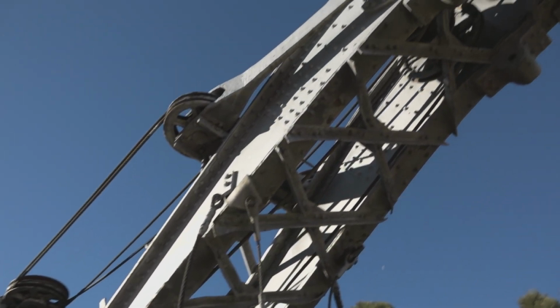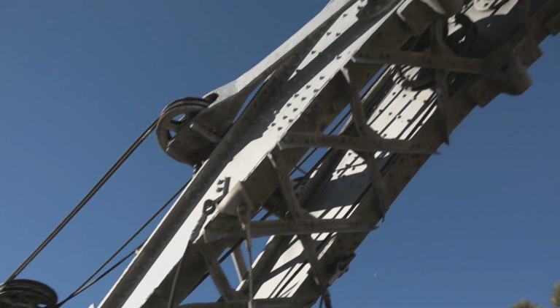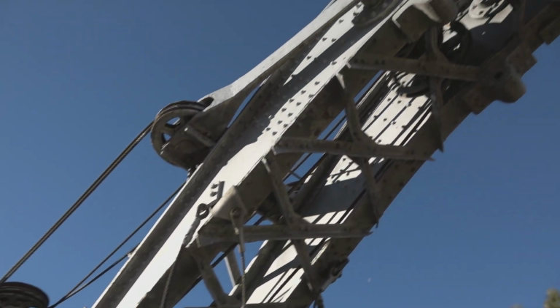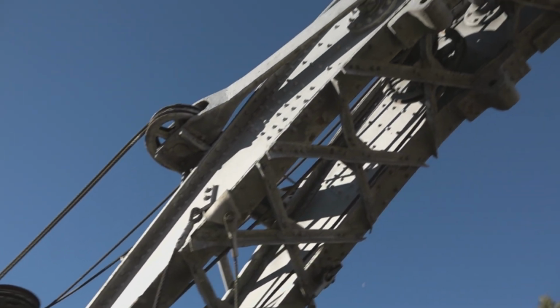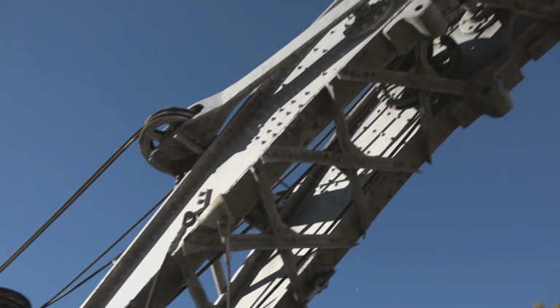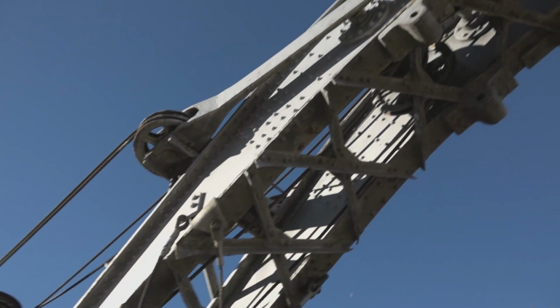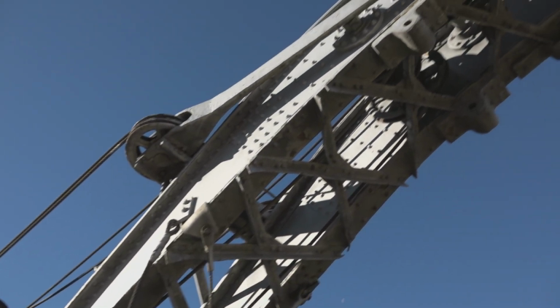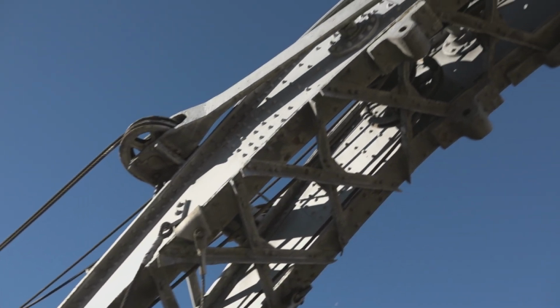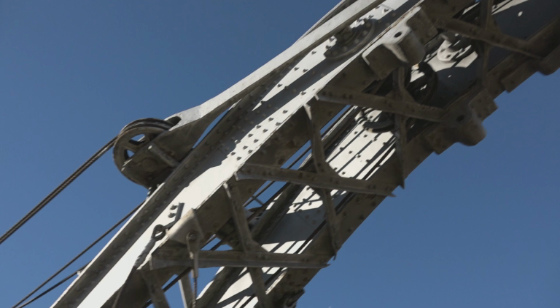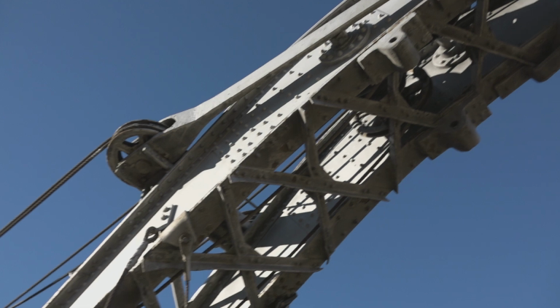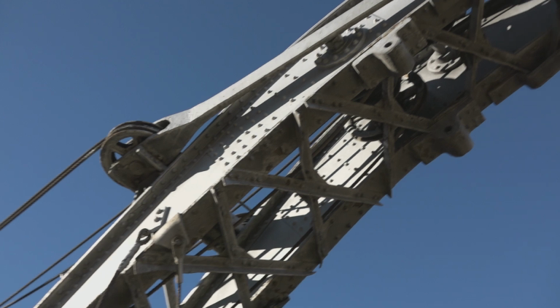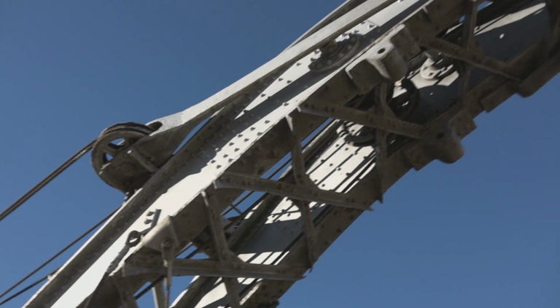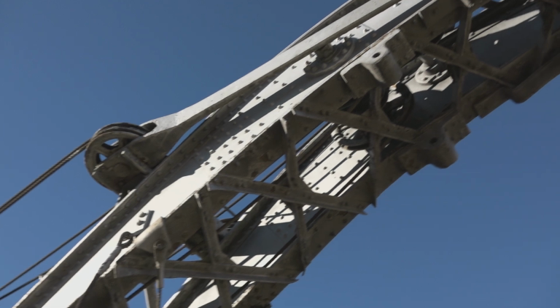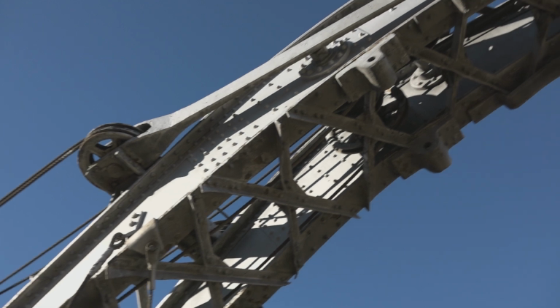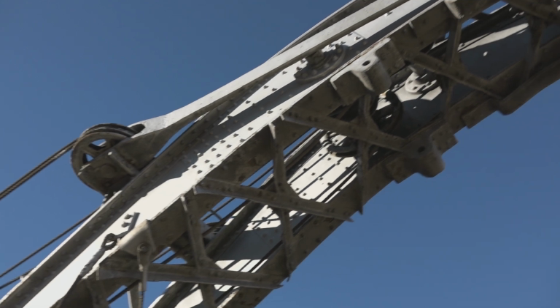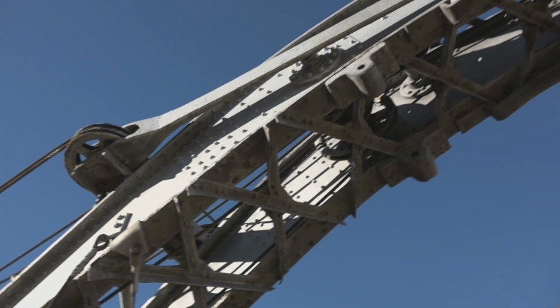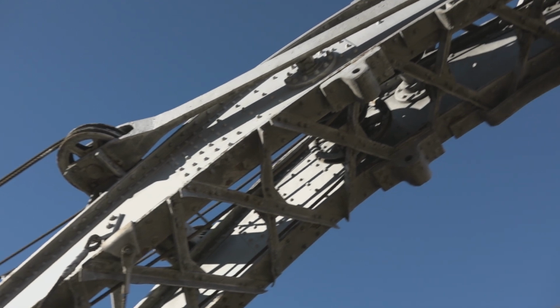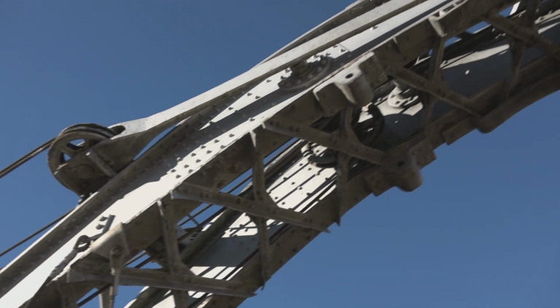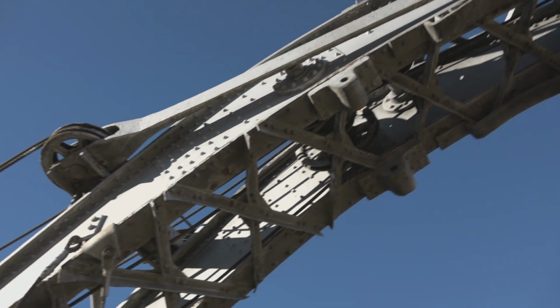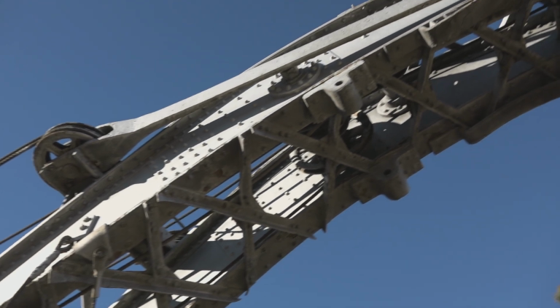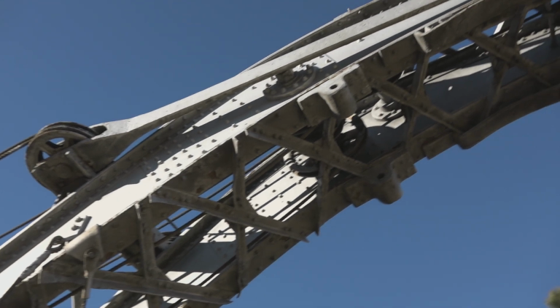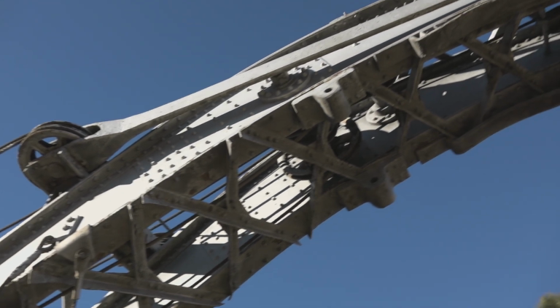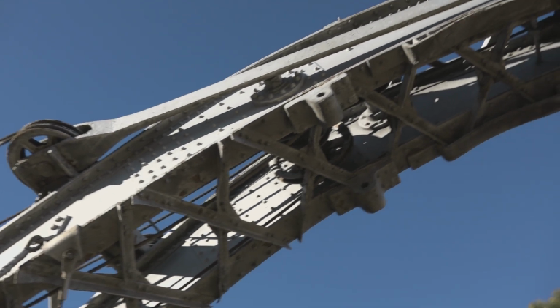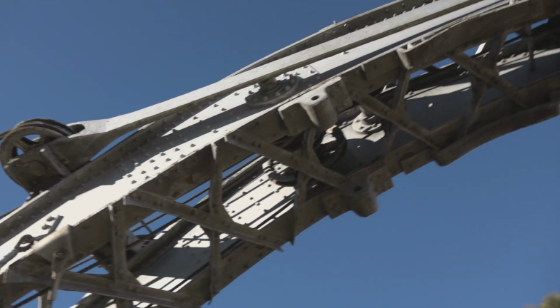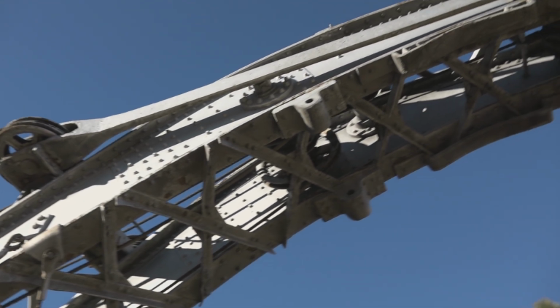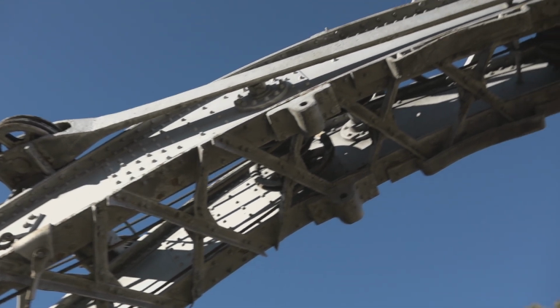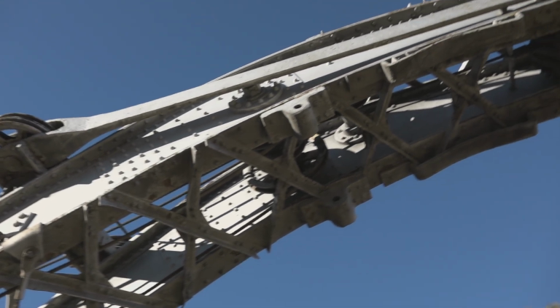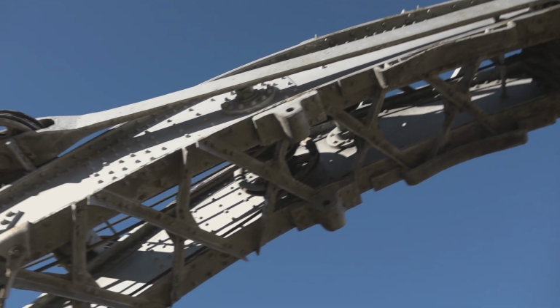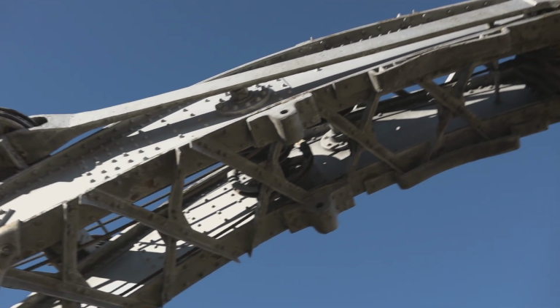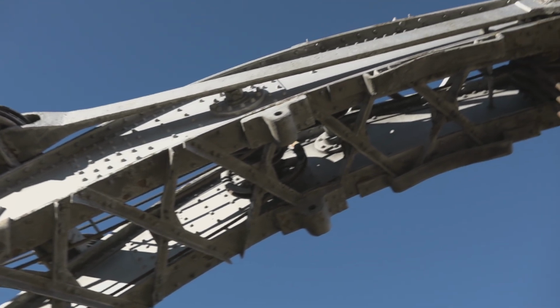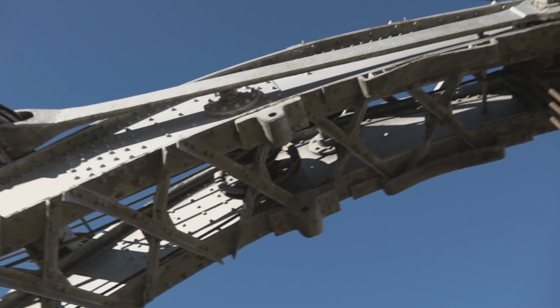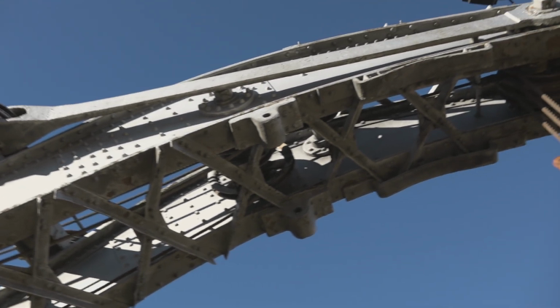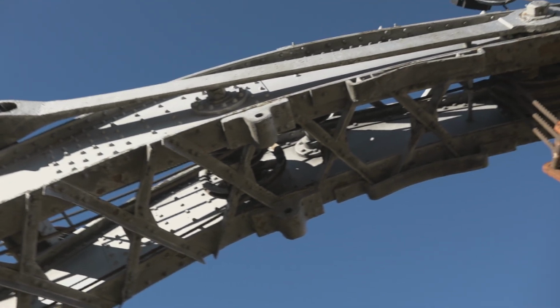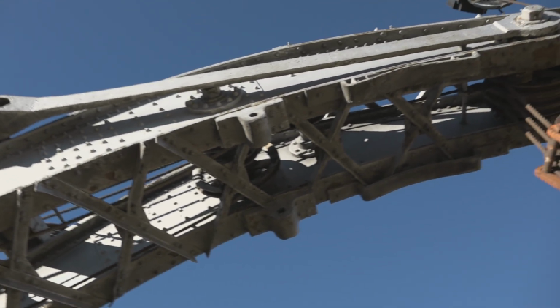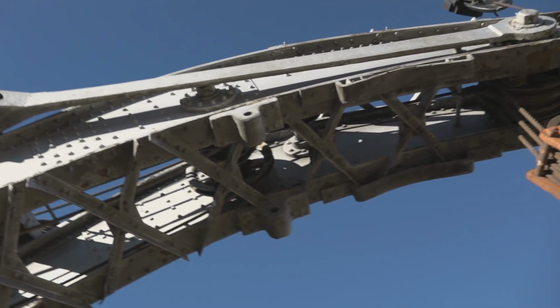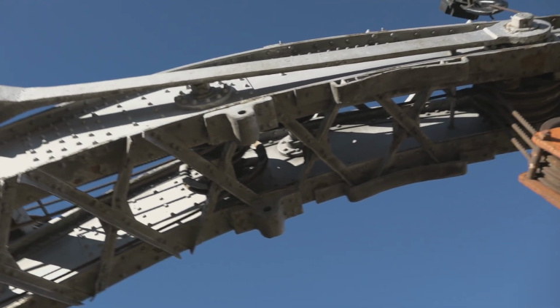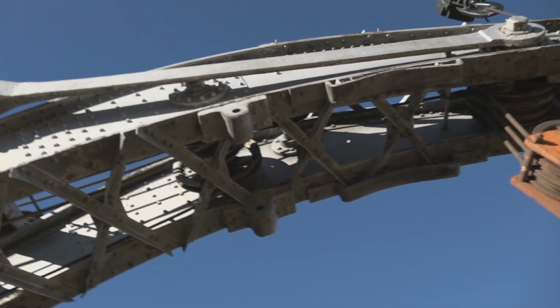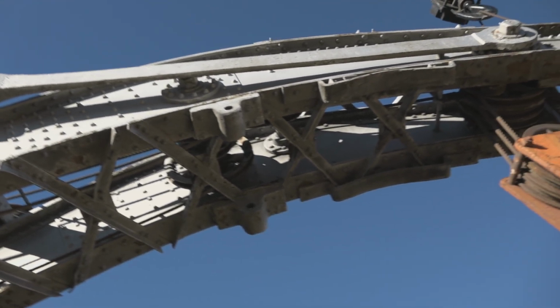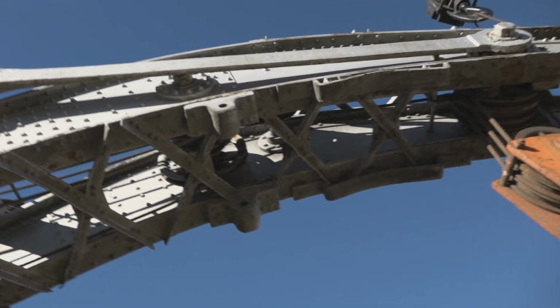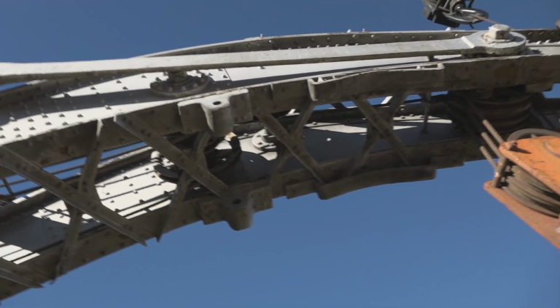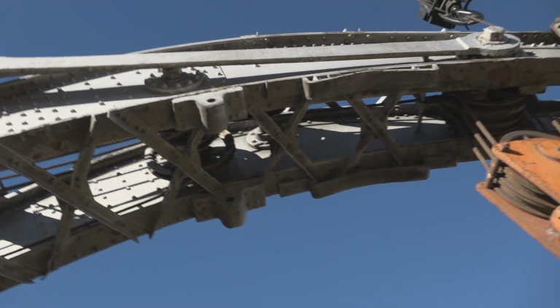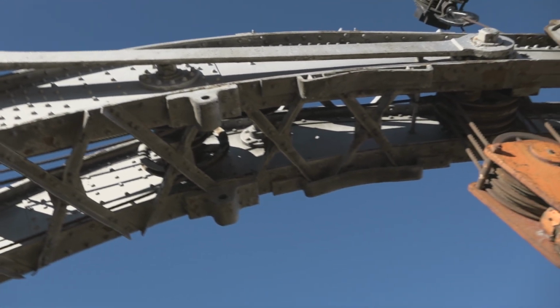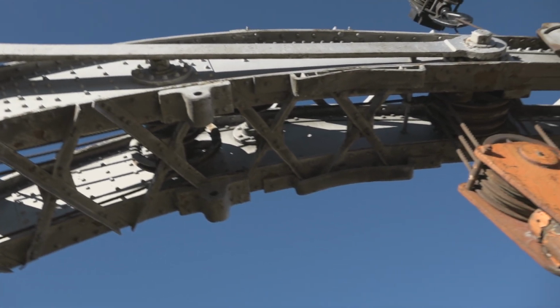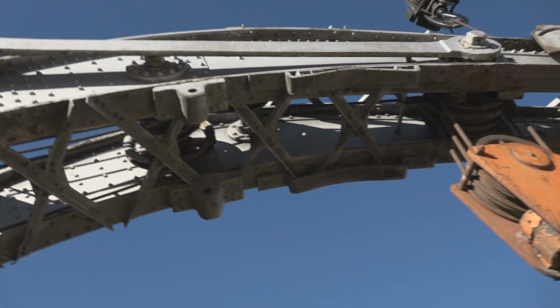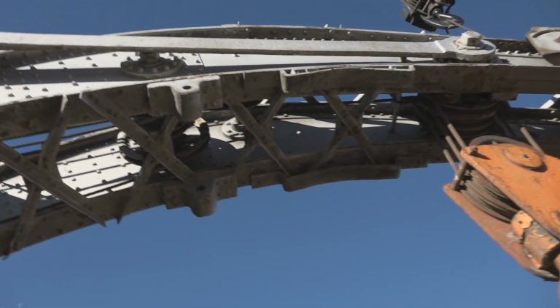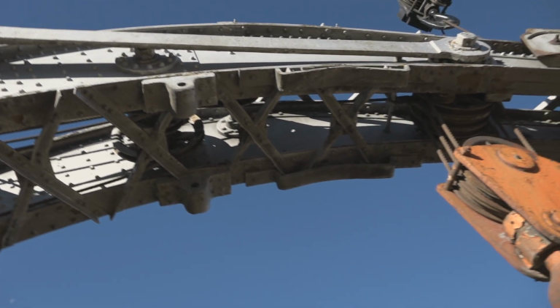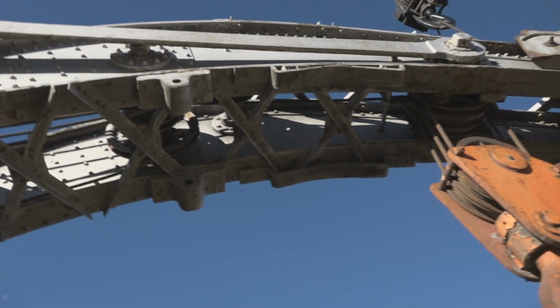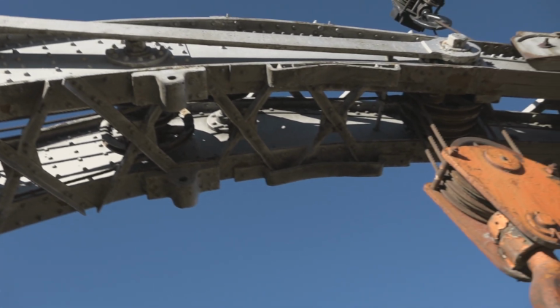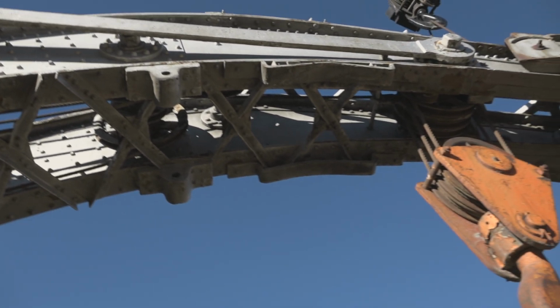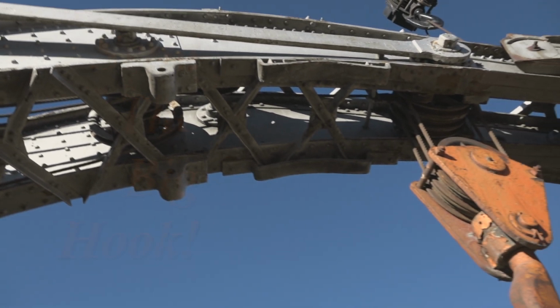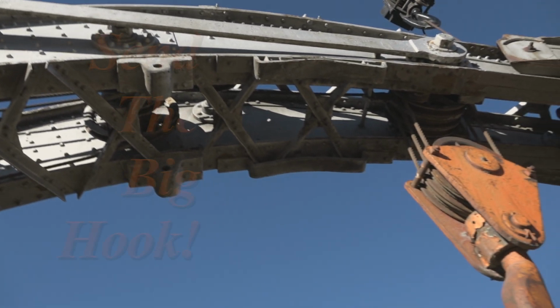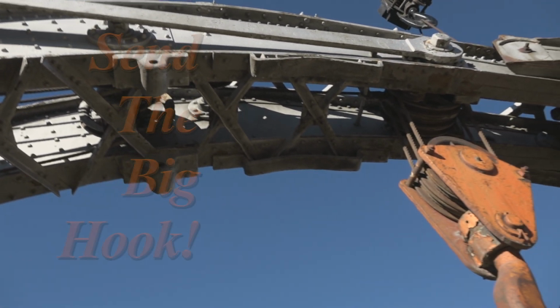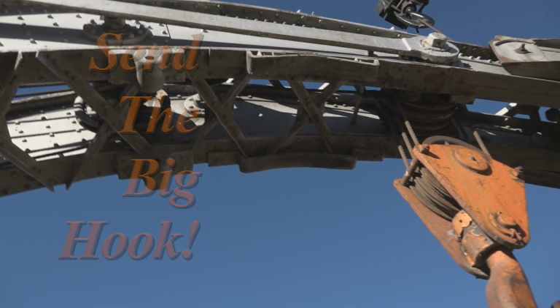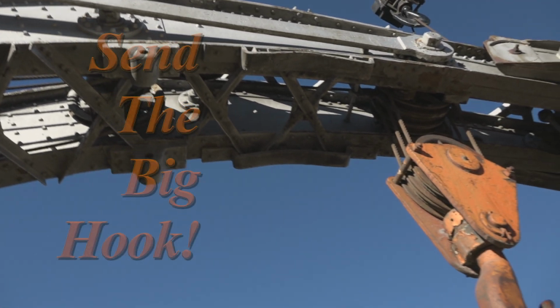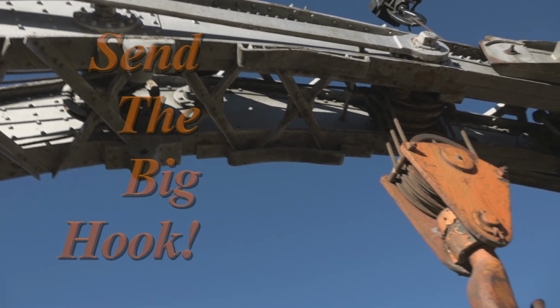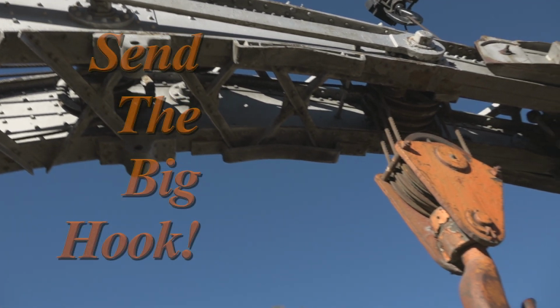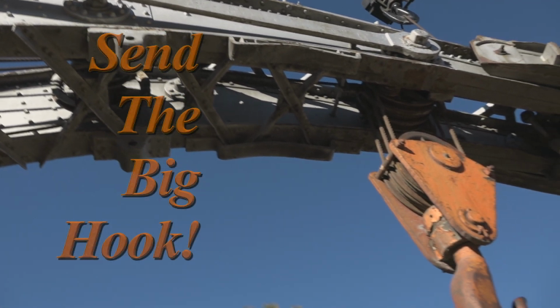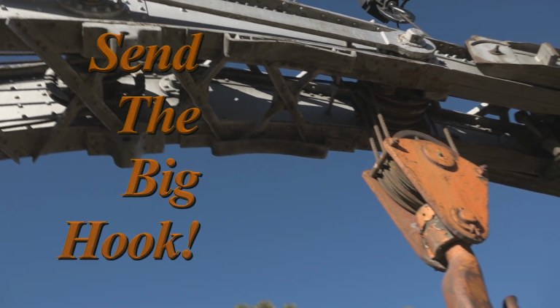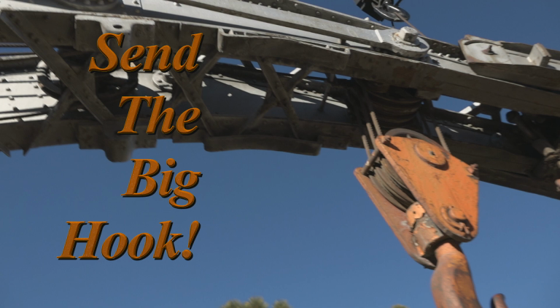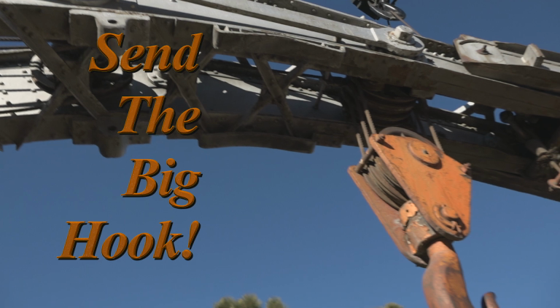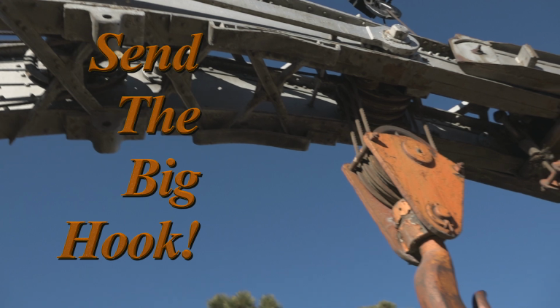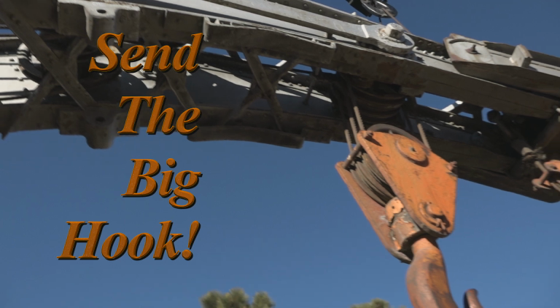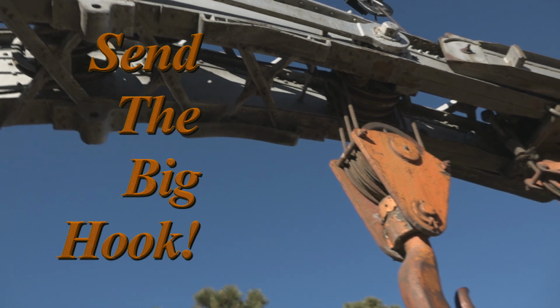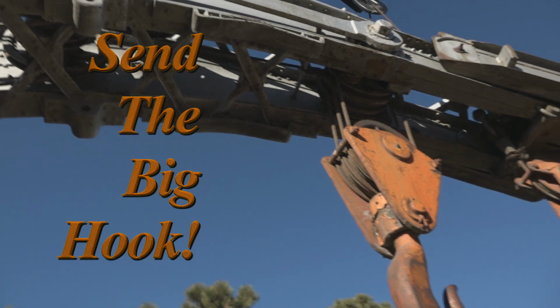When crews needed this crane at the site of a wreck, a telegraph was sent: 'Send the big hook!'